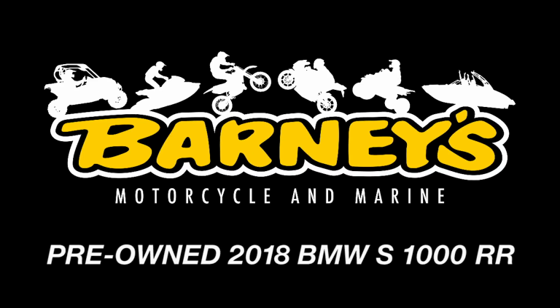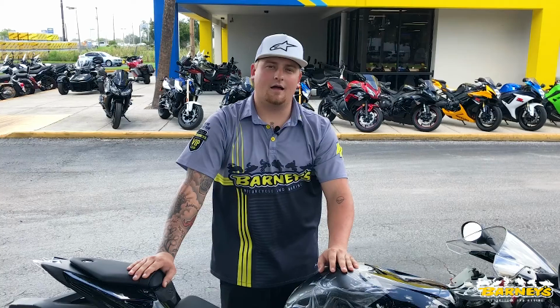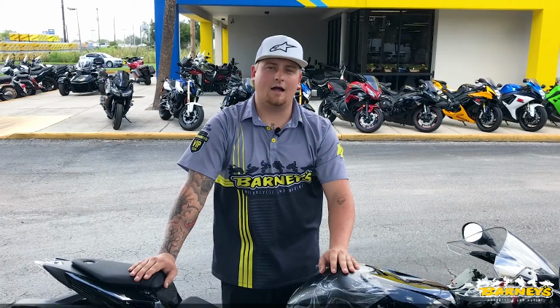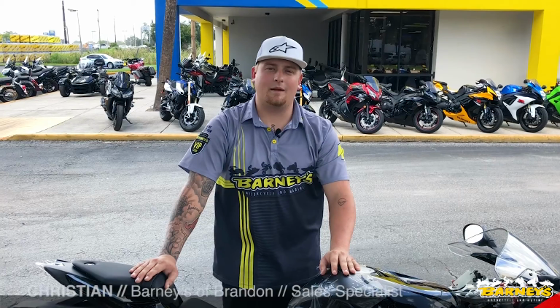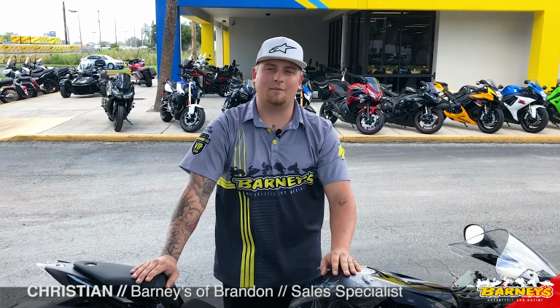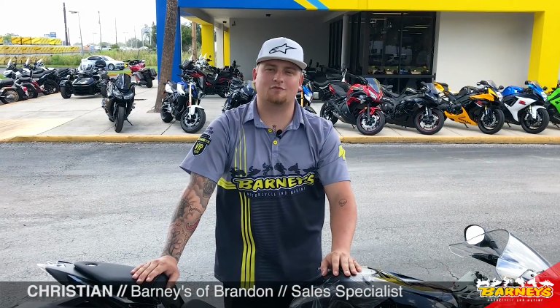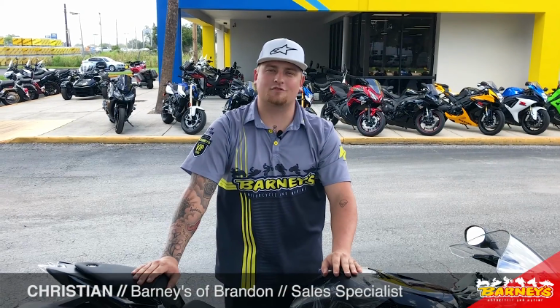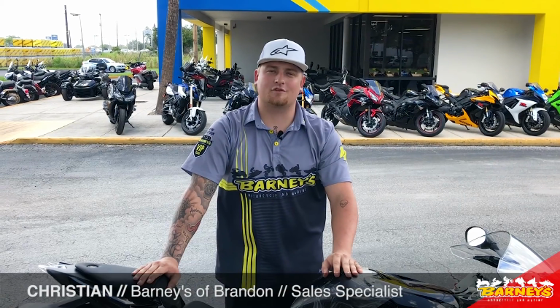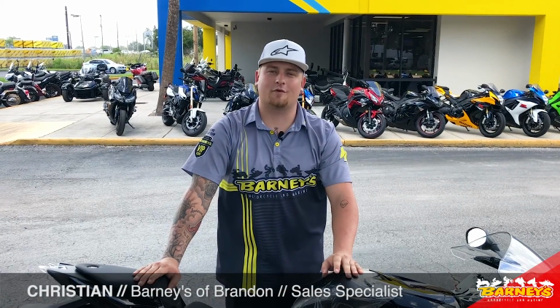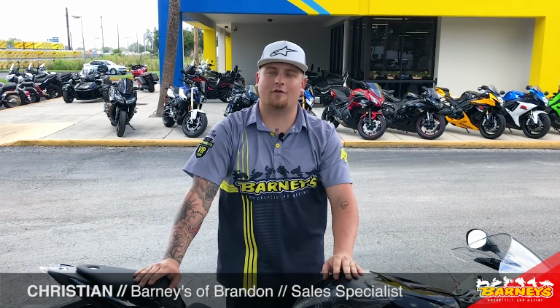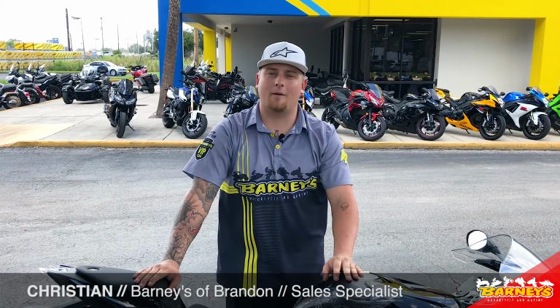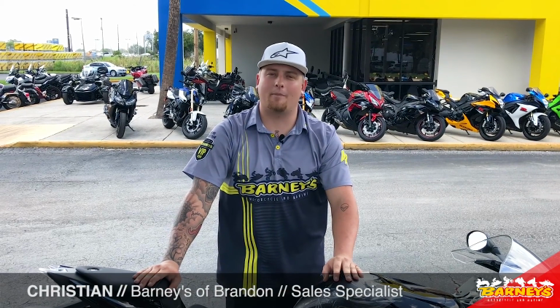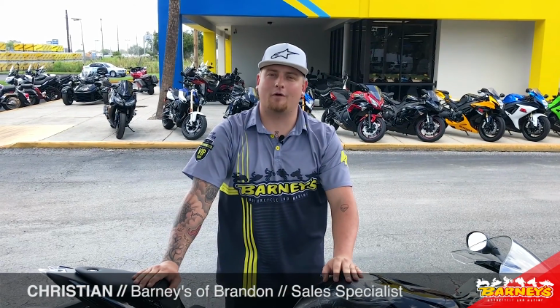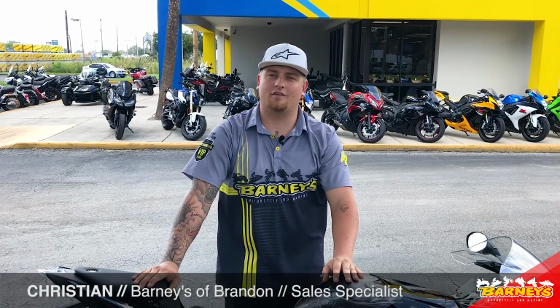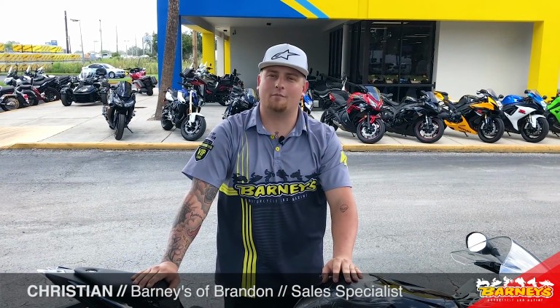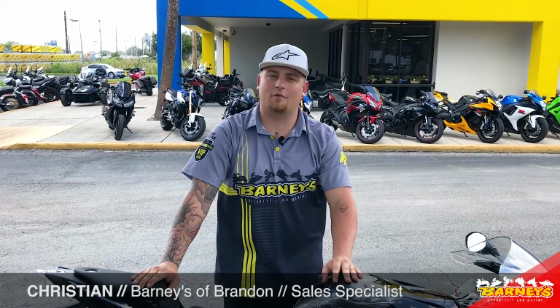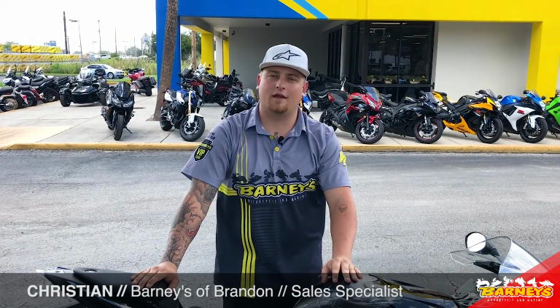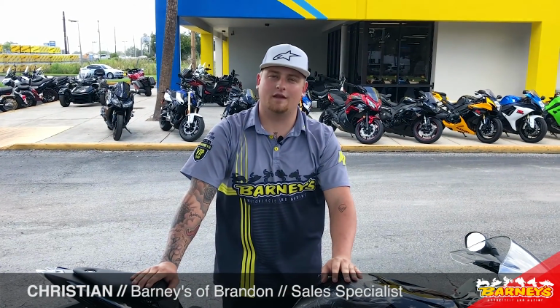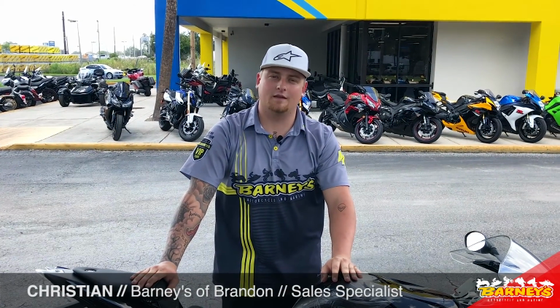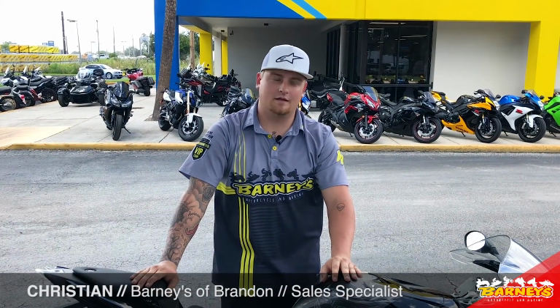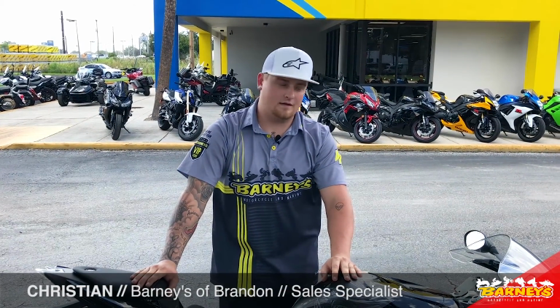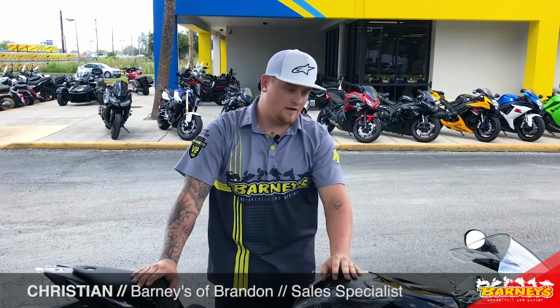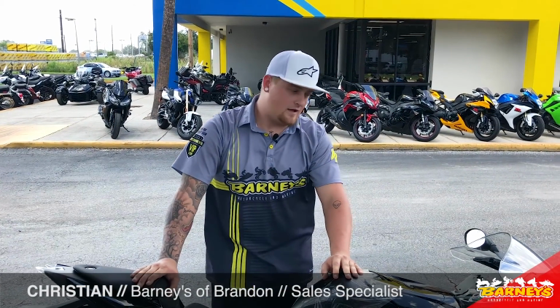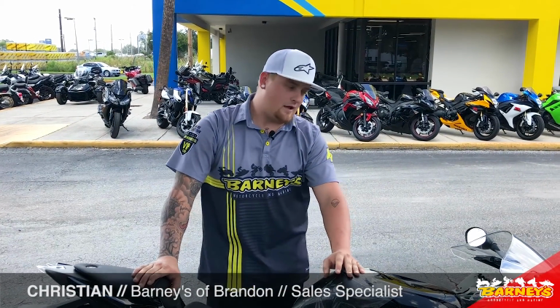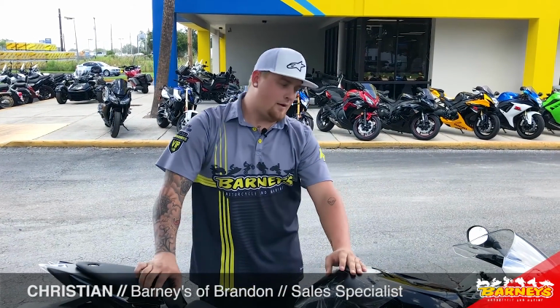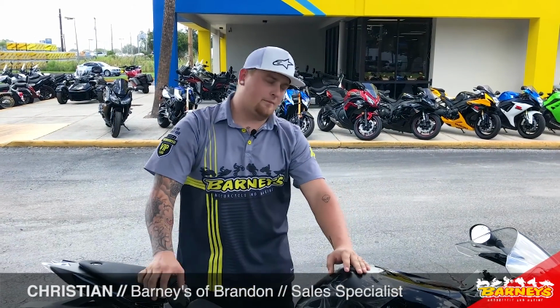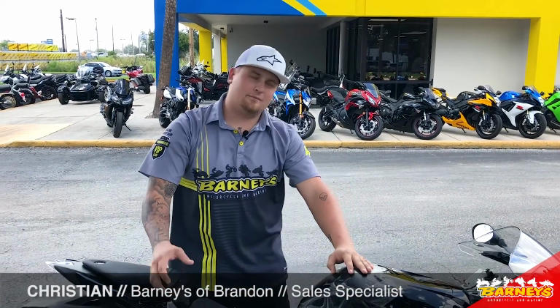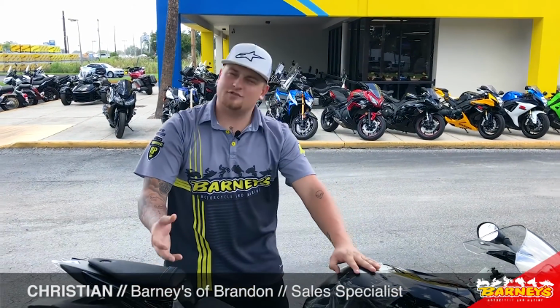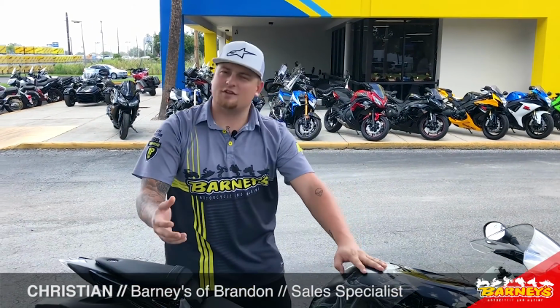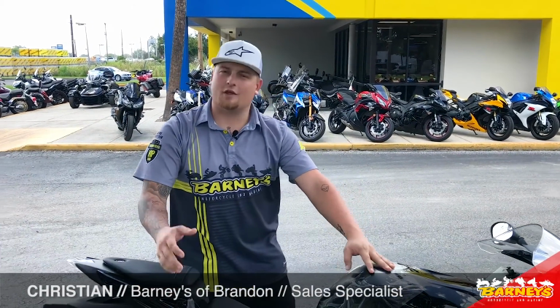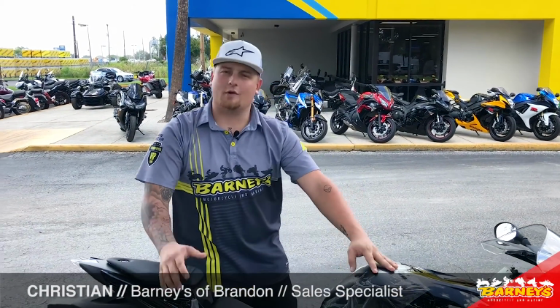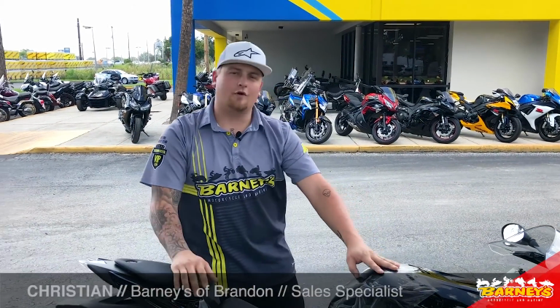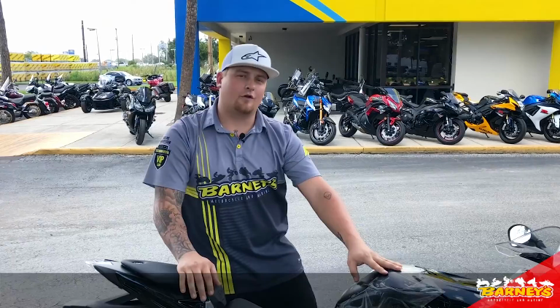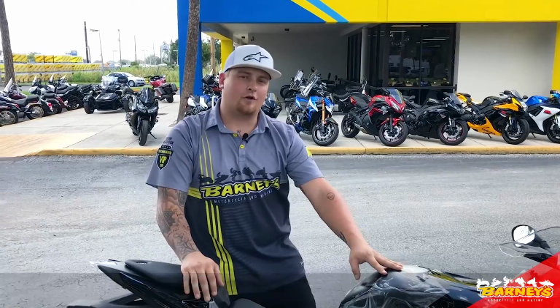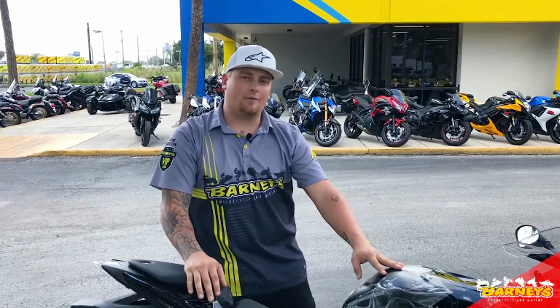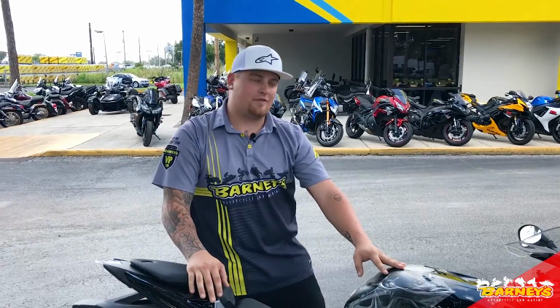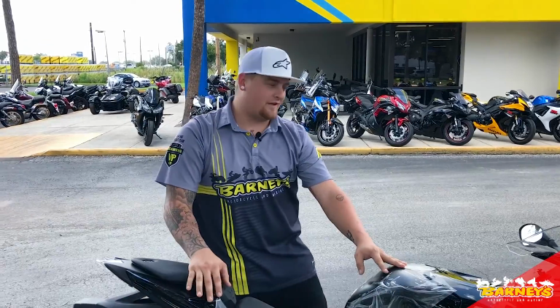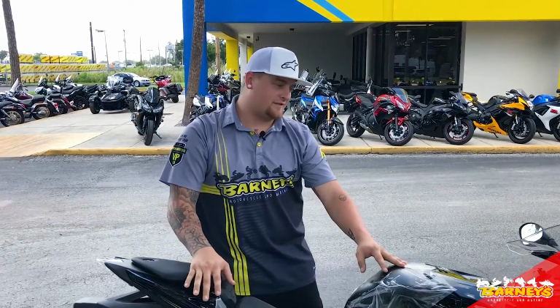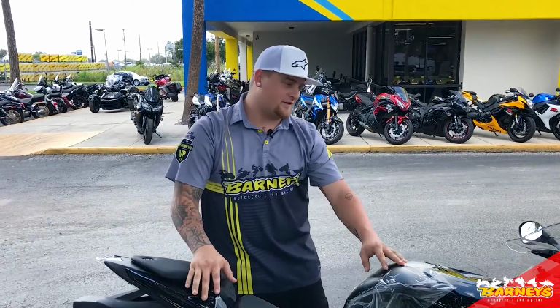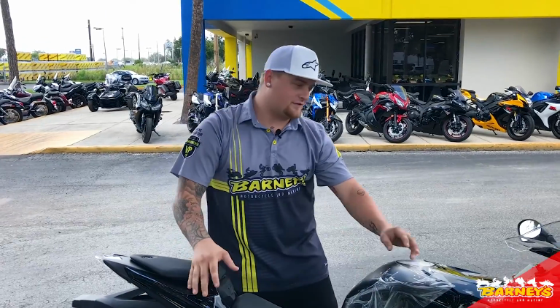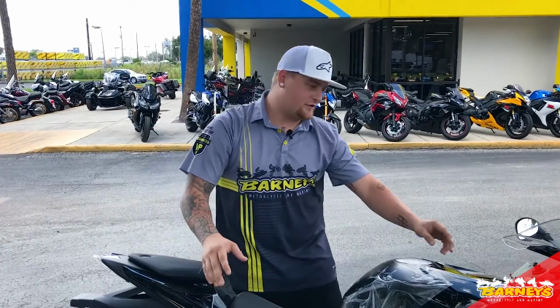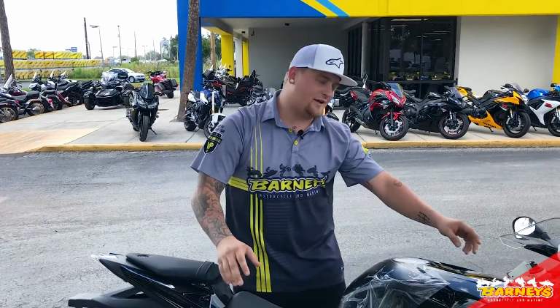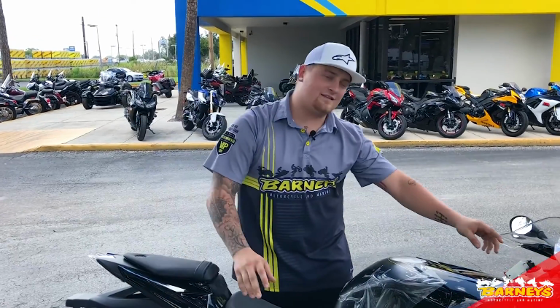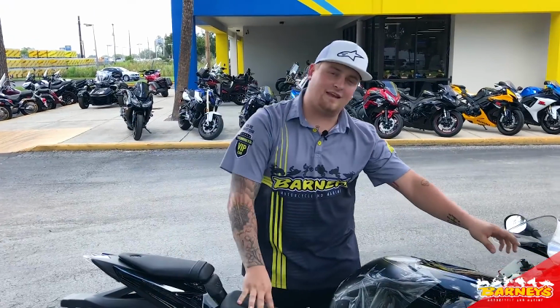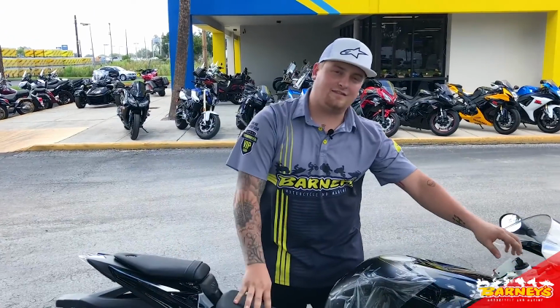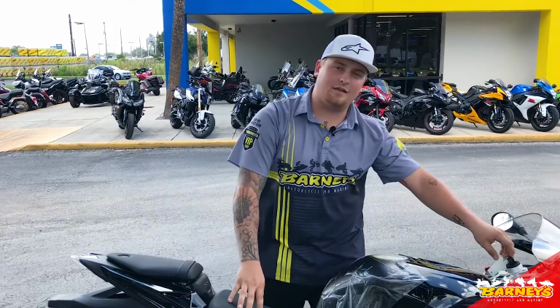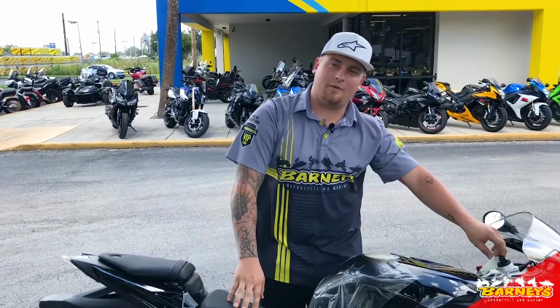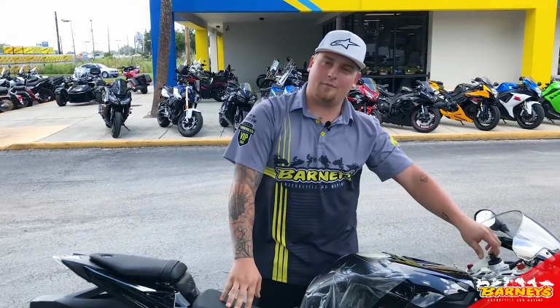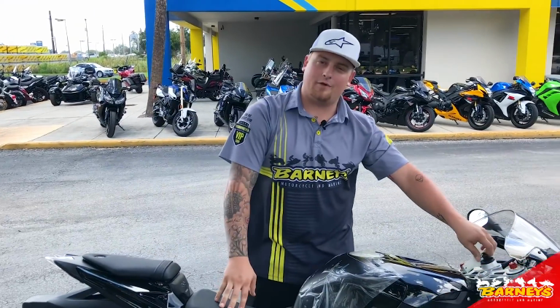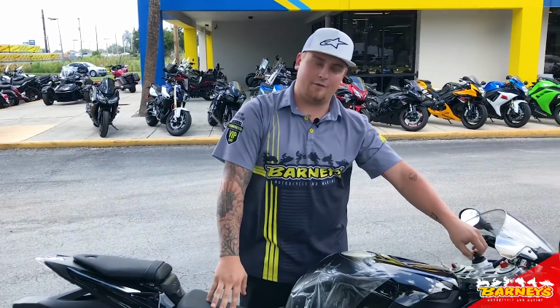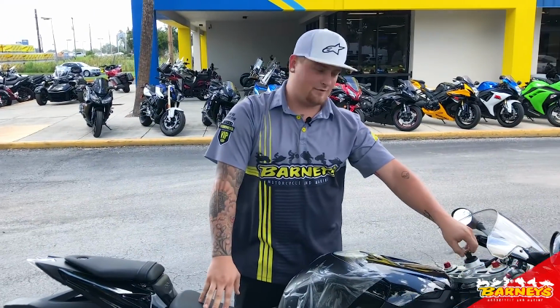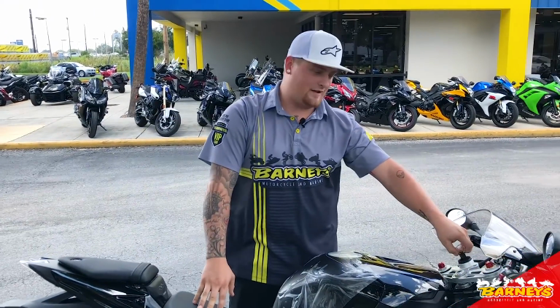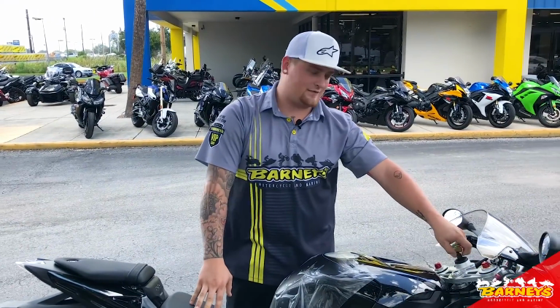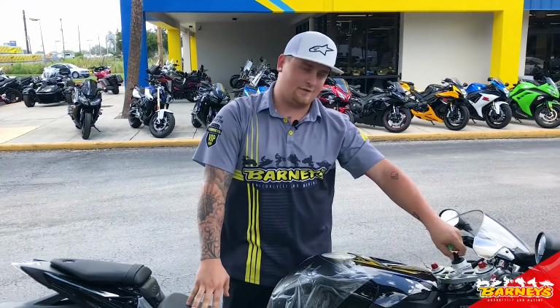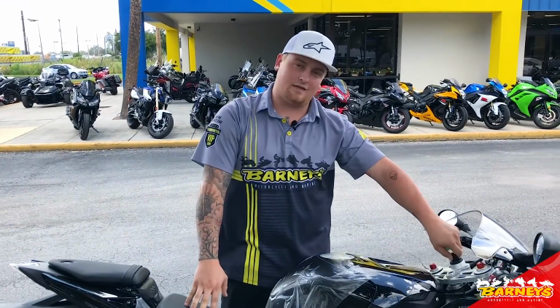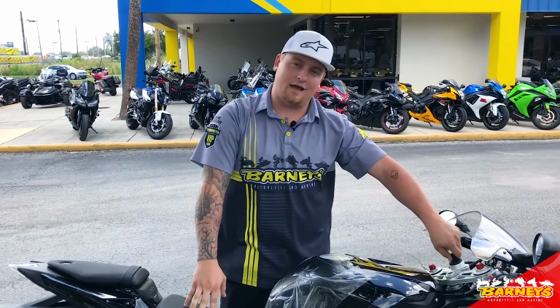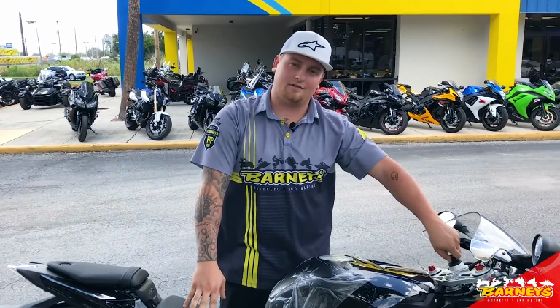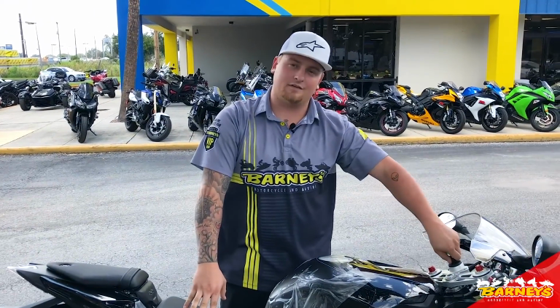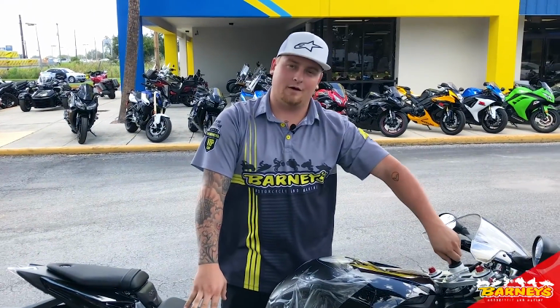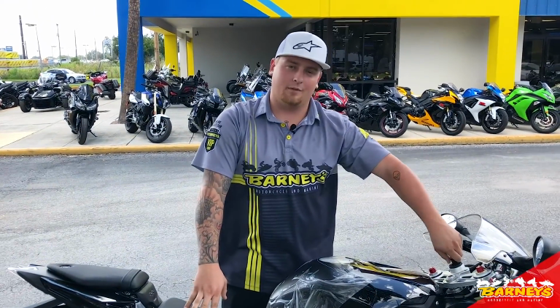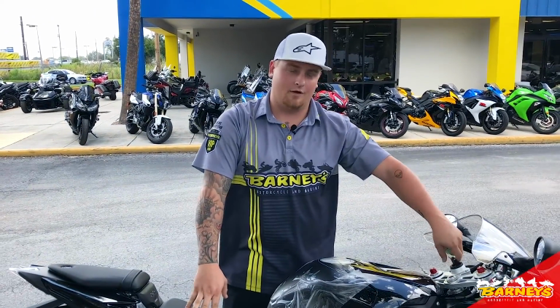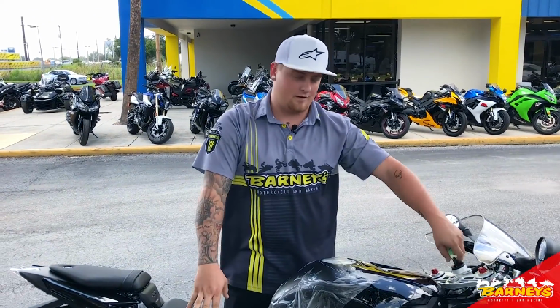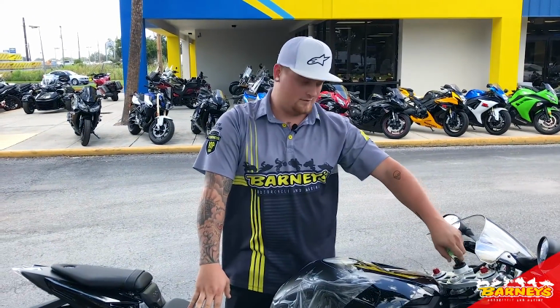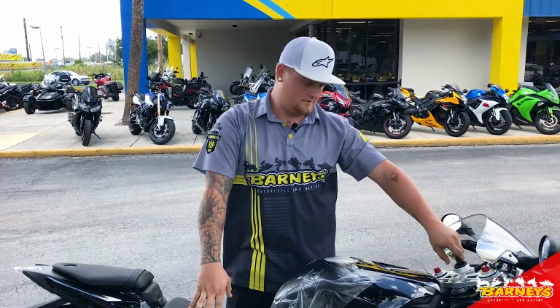Hi, my name is Christian. I'm over here at Barneys and Brandon. I'm just going to go over a couple things on this 2018 BMW S1000 RR.